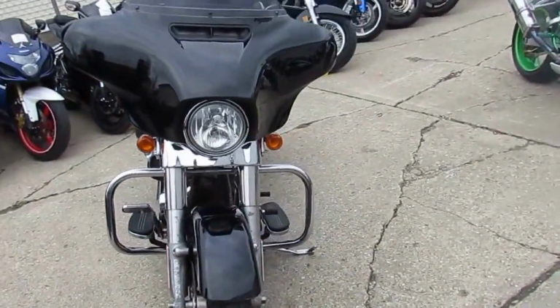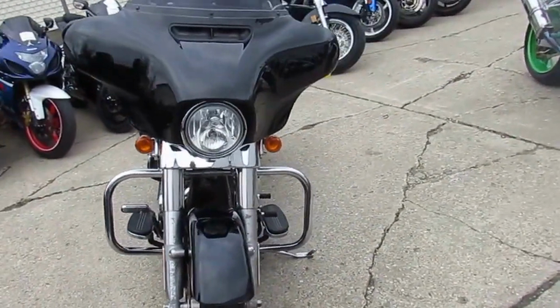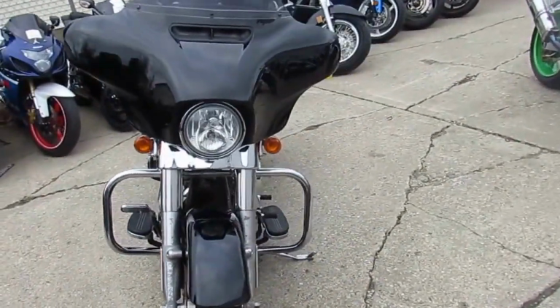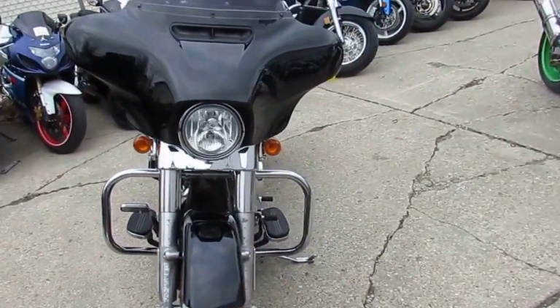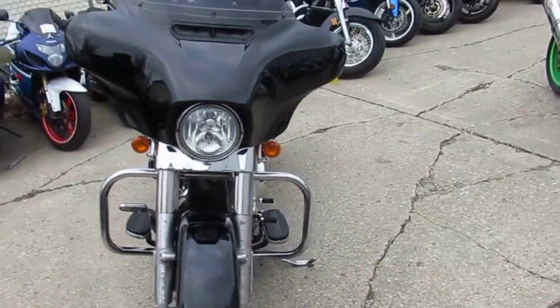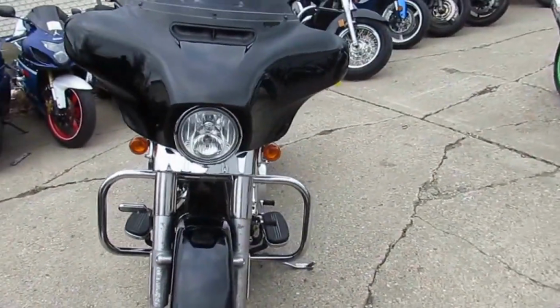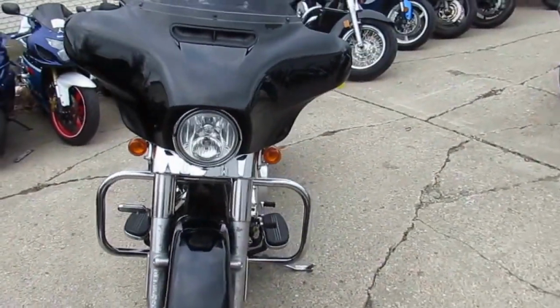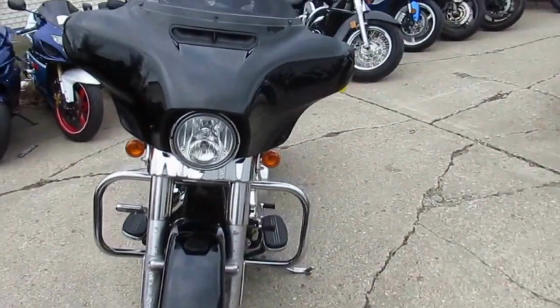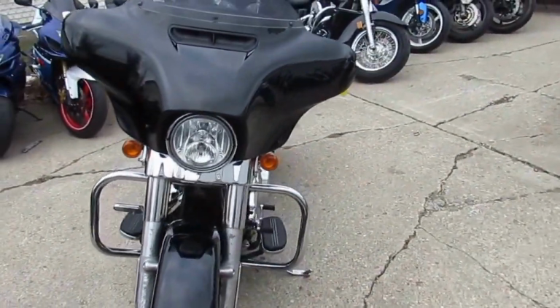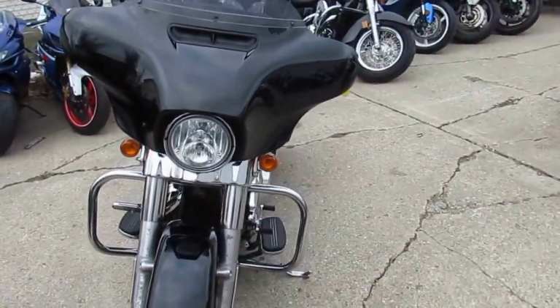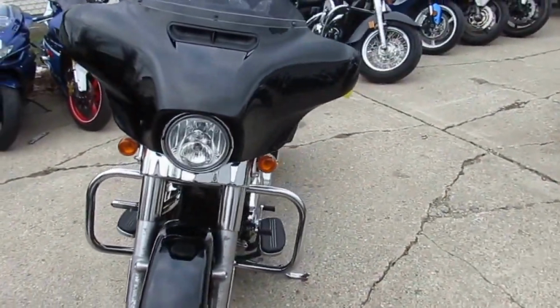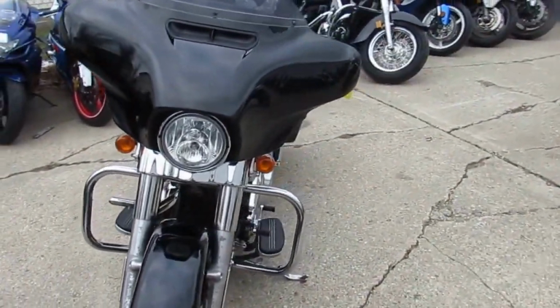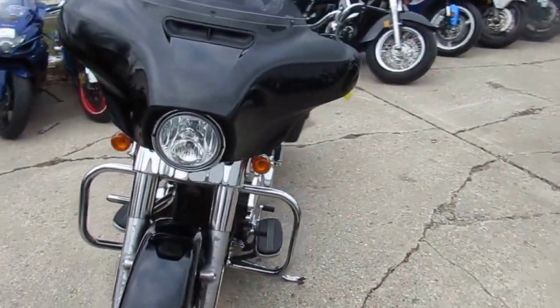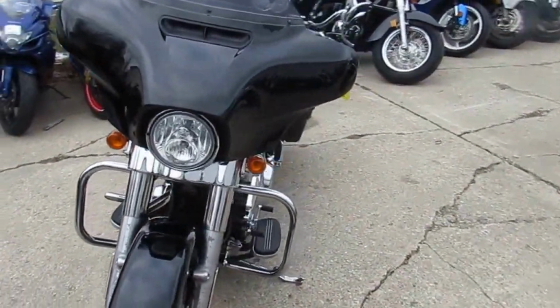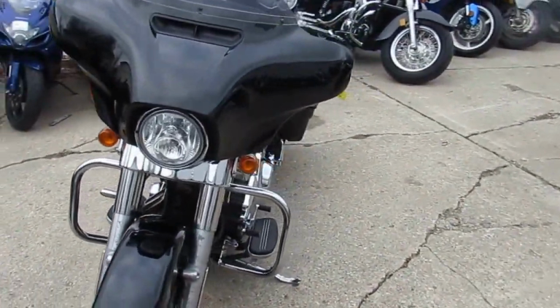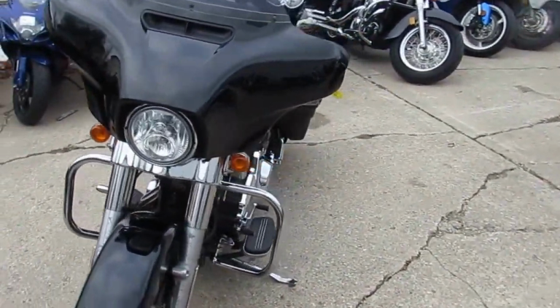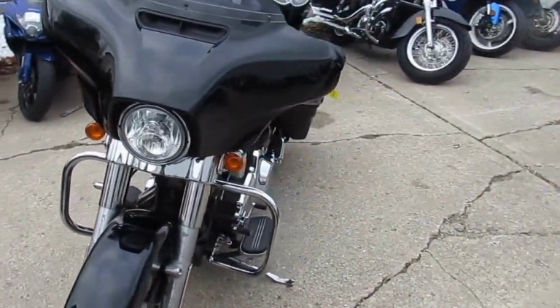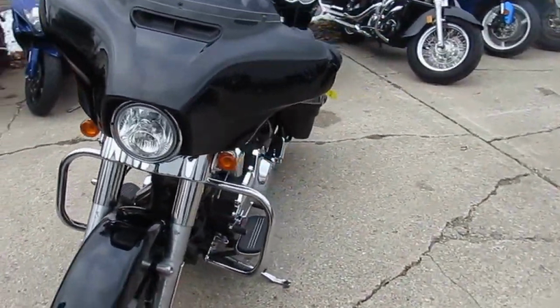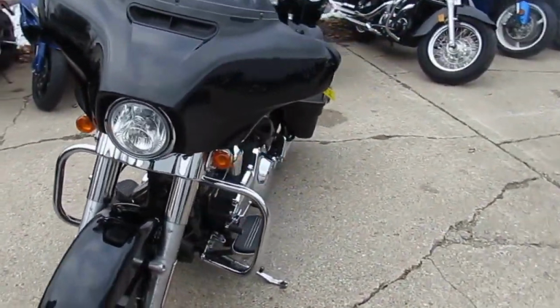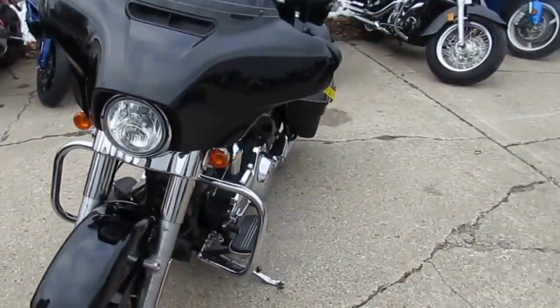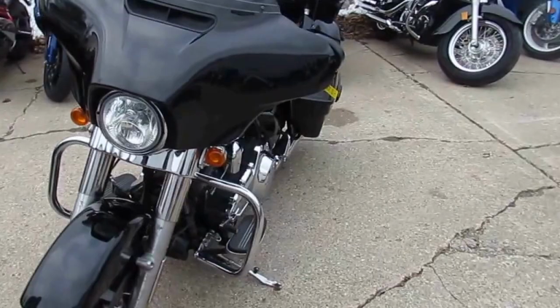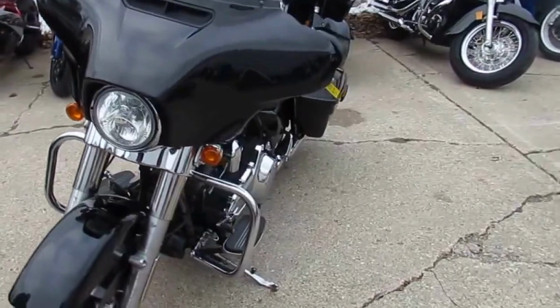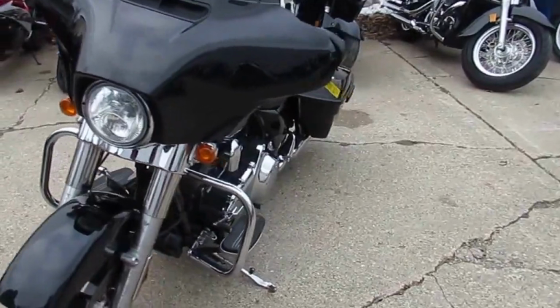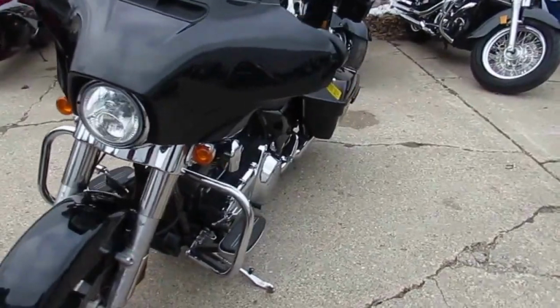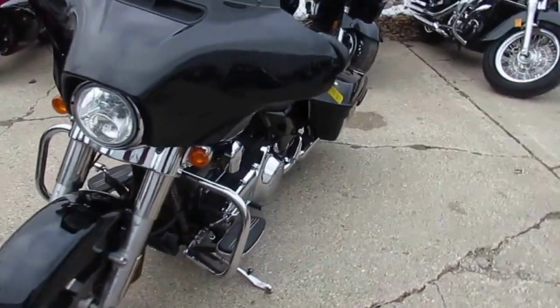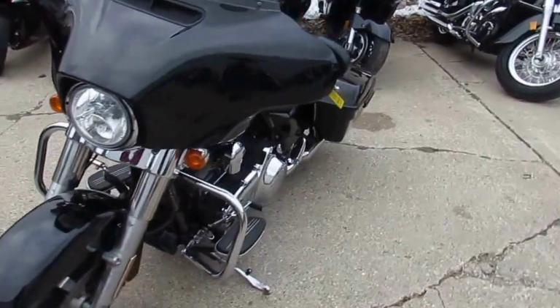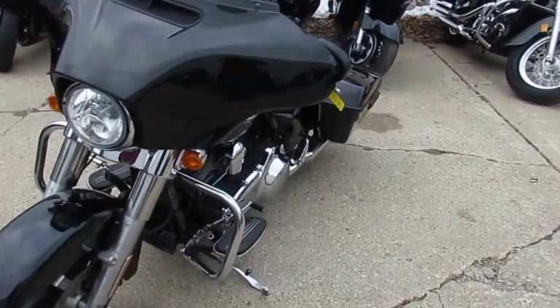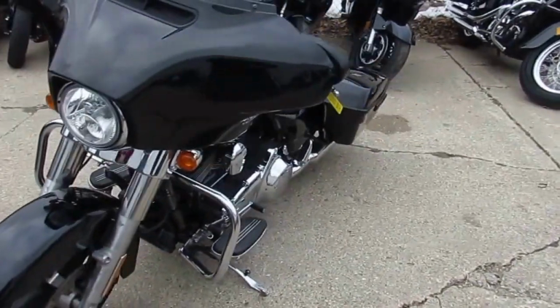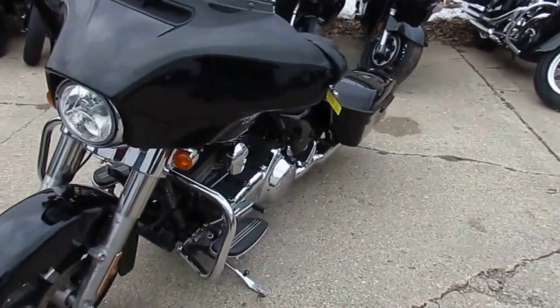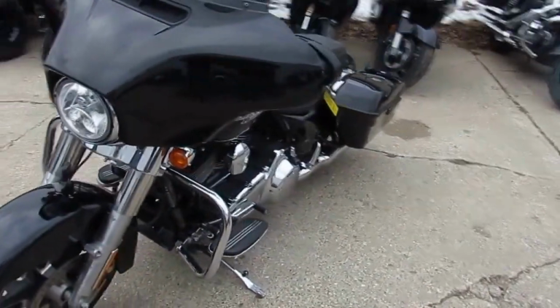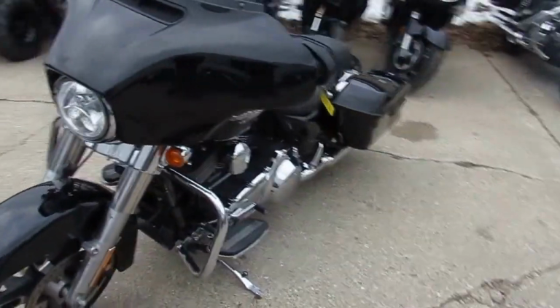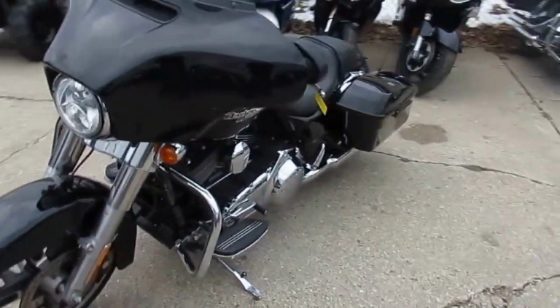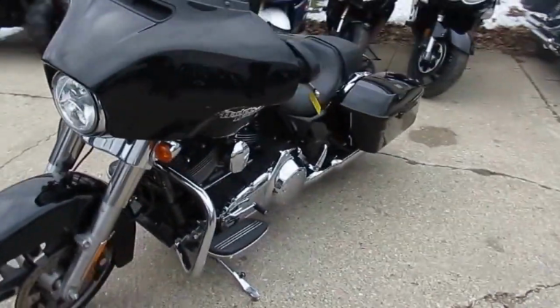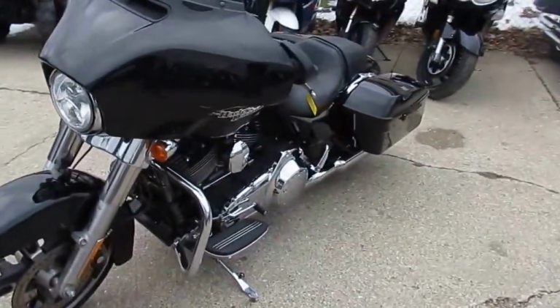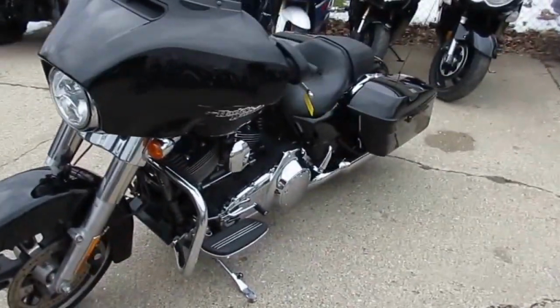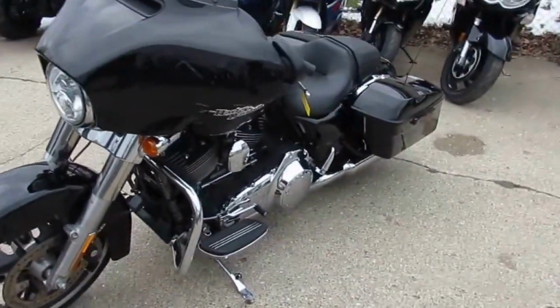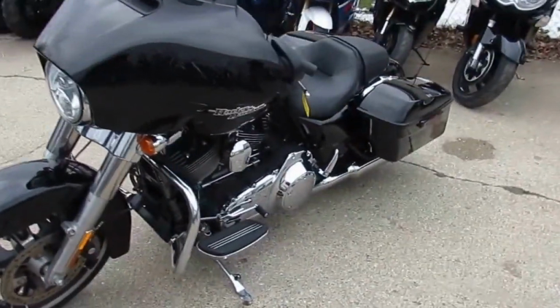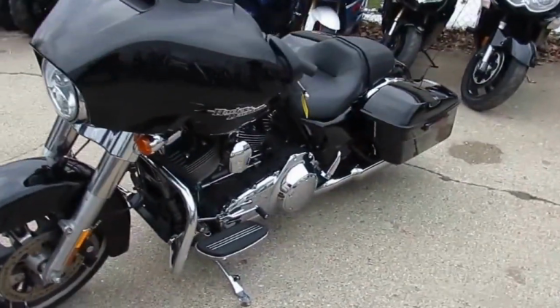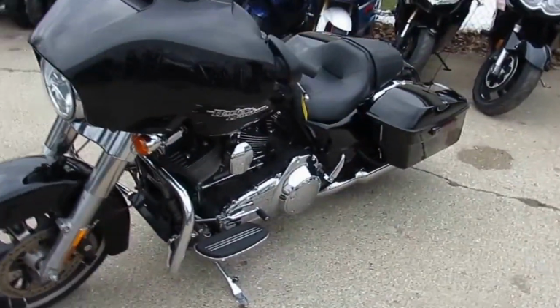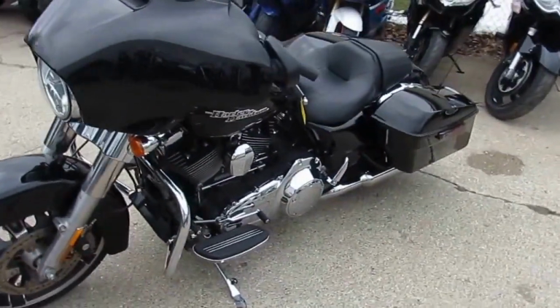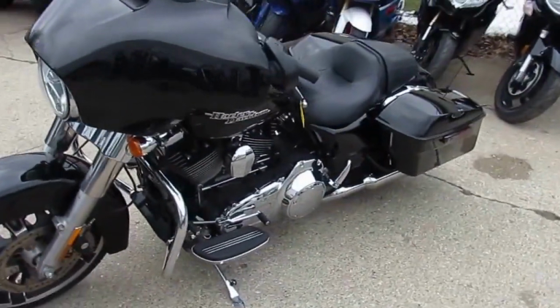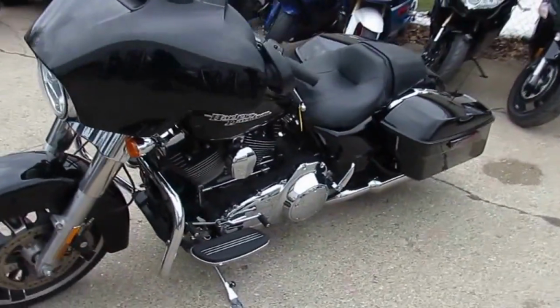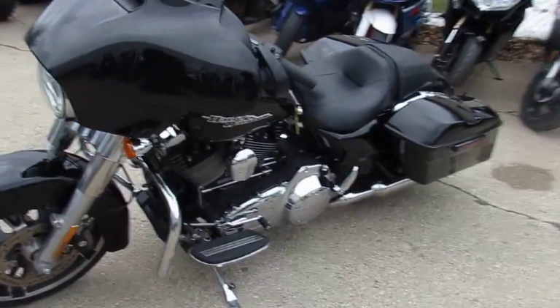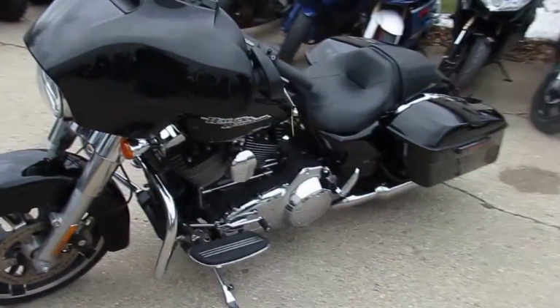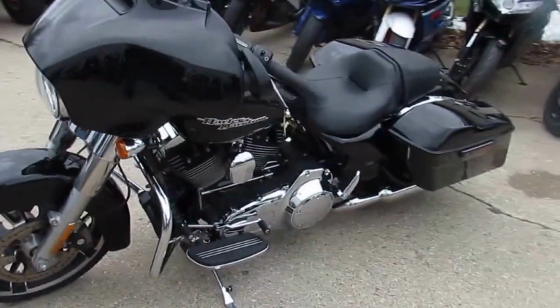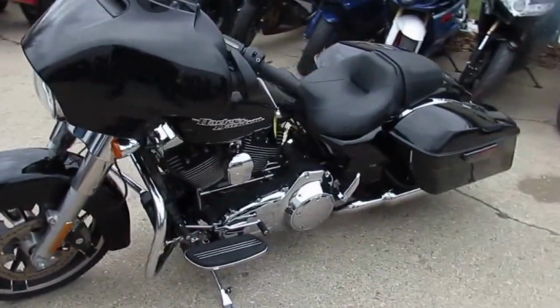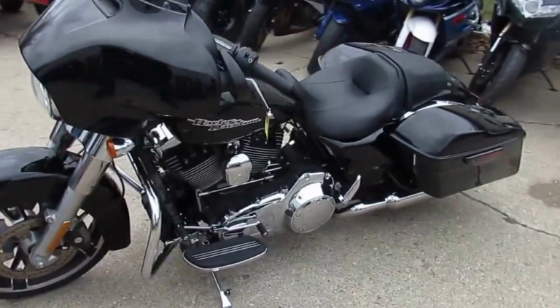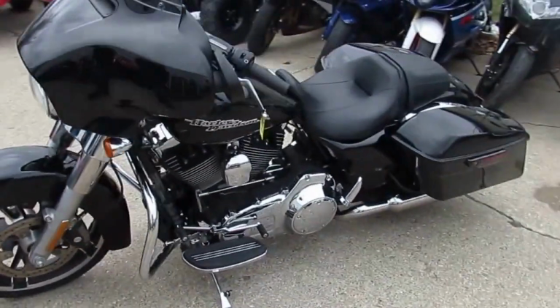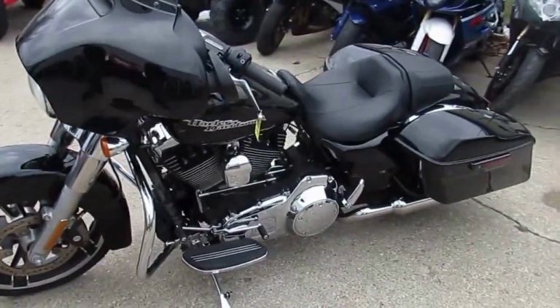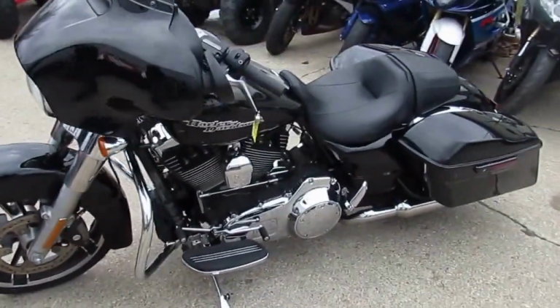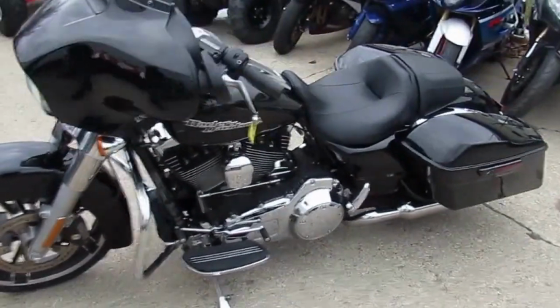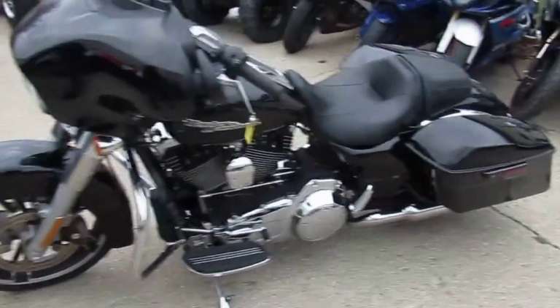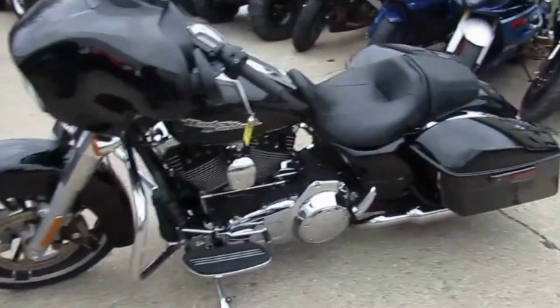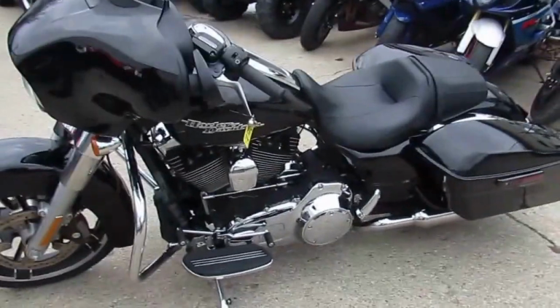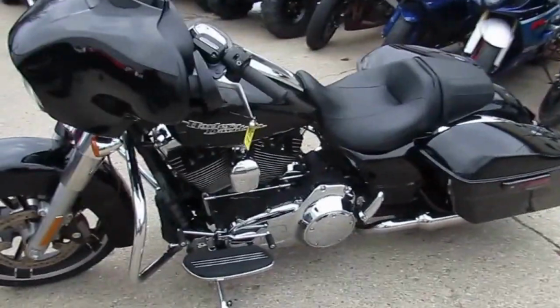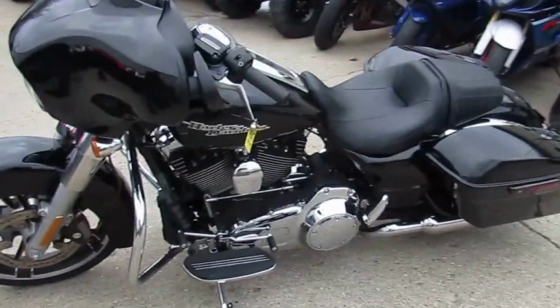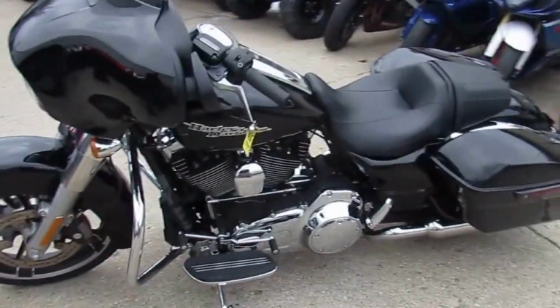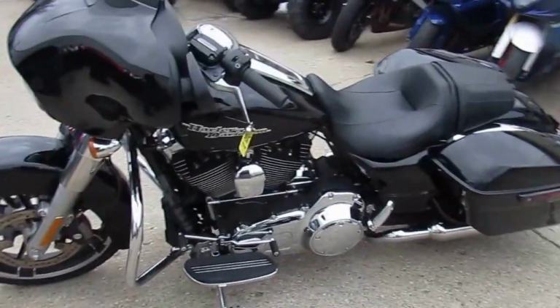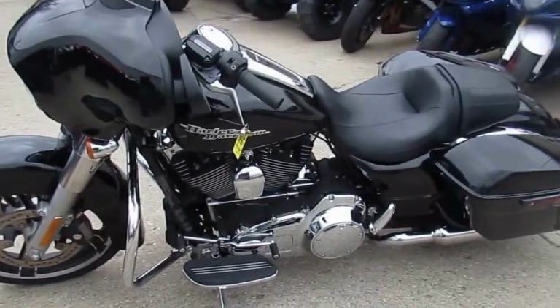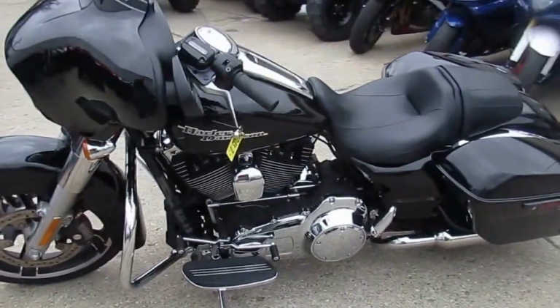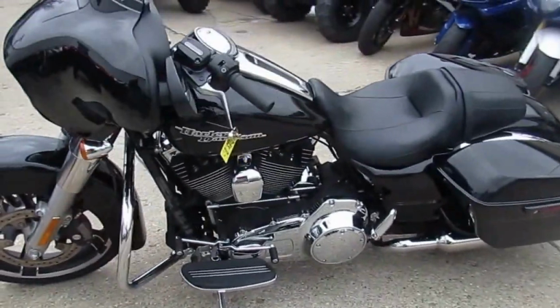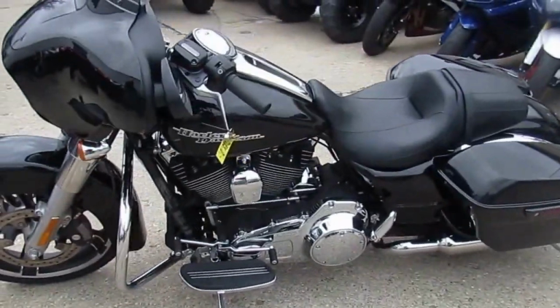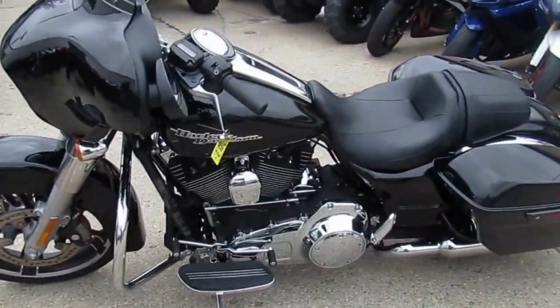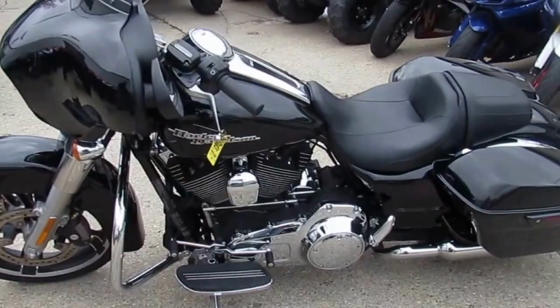Guaranteed financing and leasing programs available. Give us a call or visit the website at approvalpowersports.com.